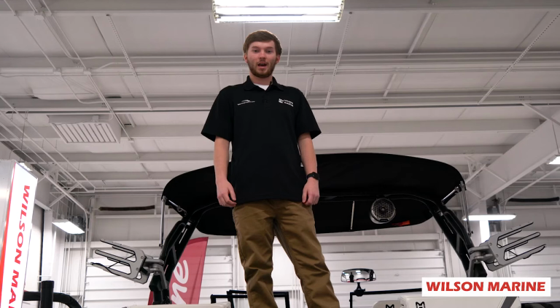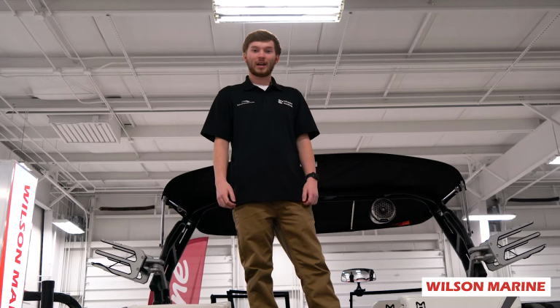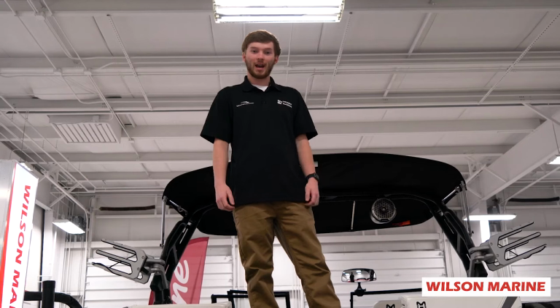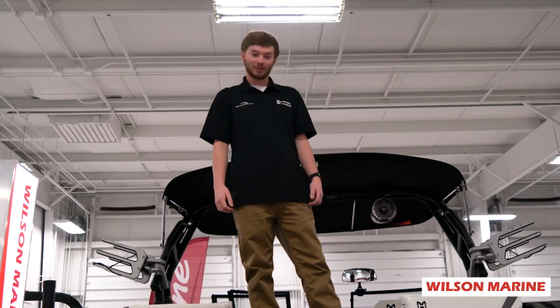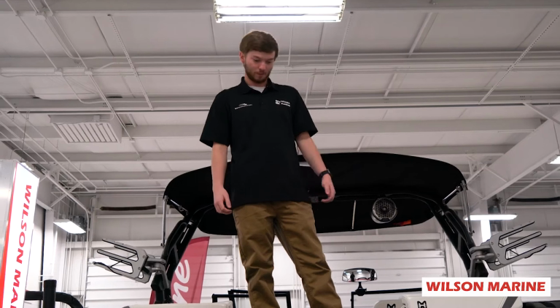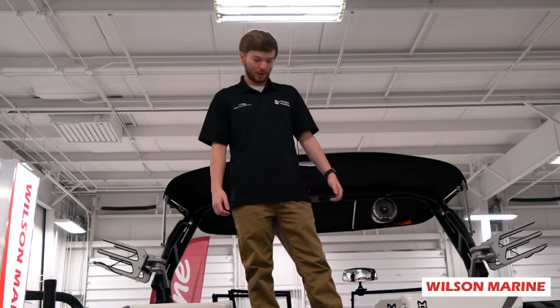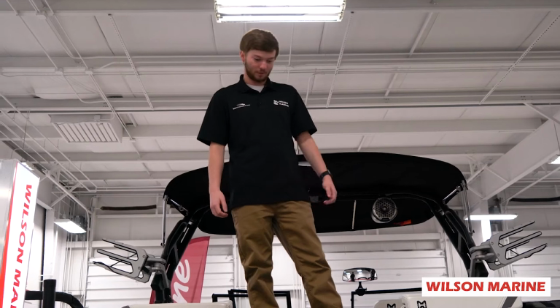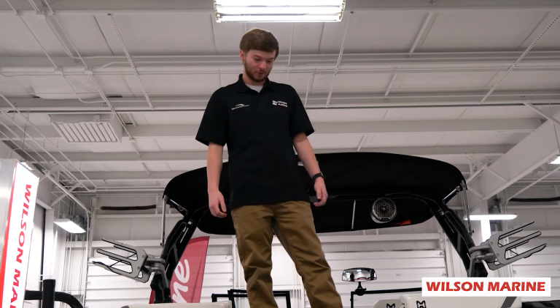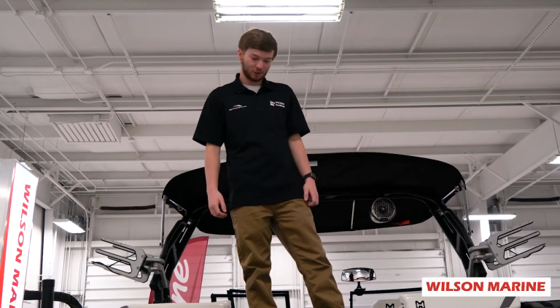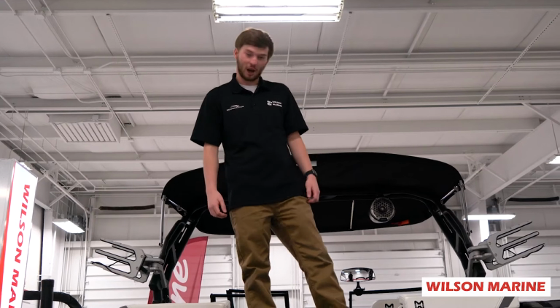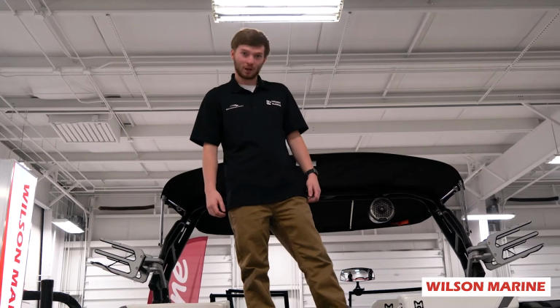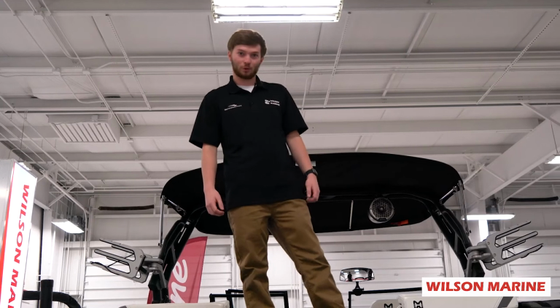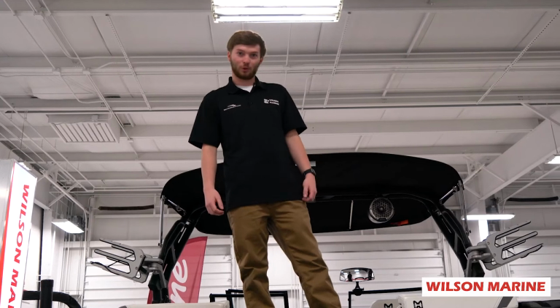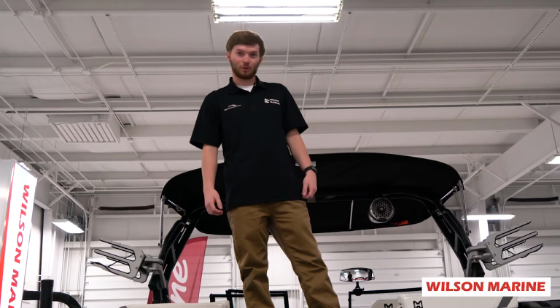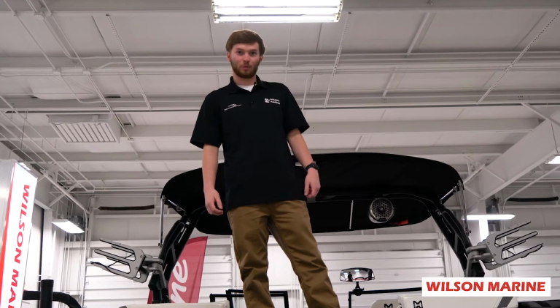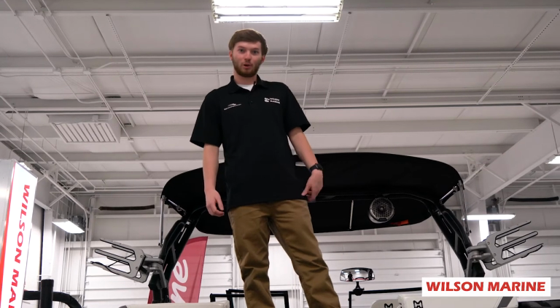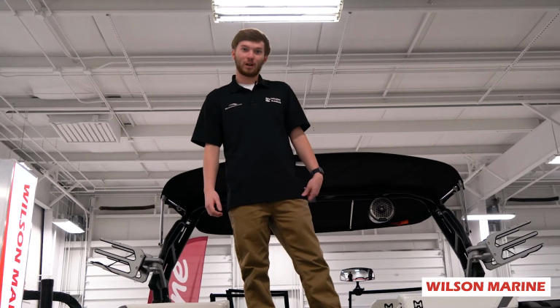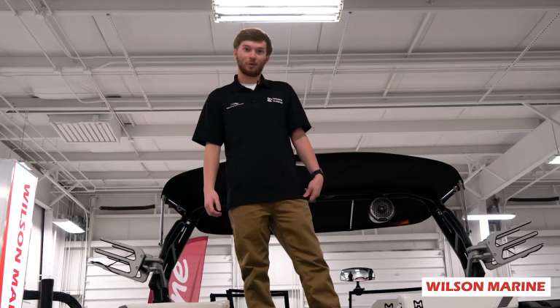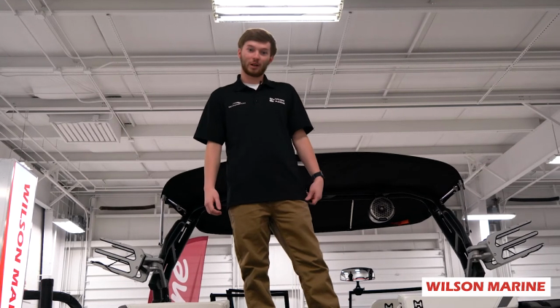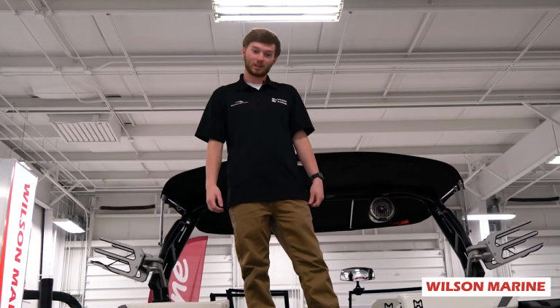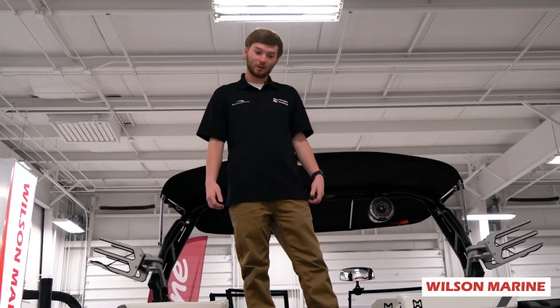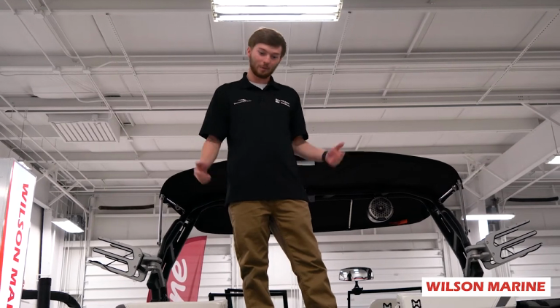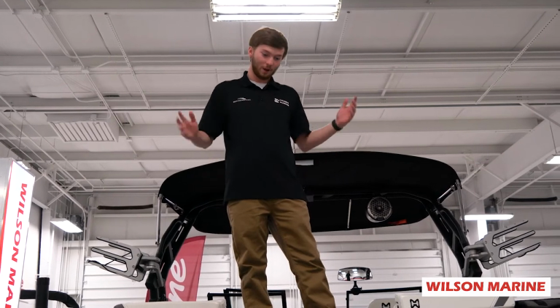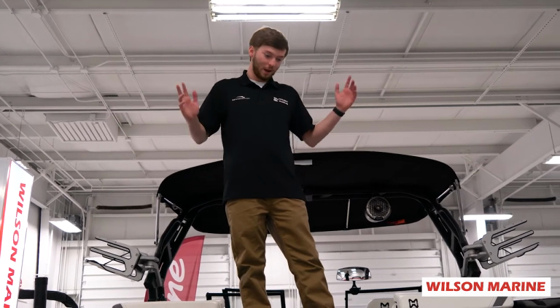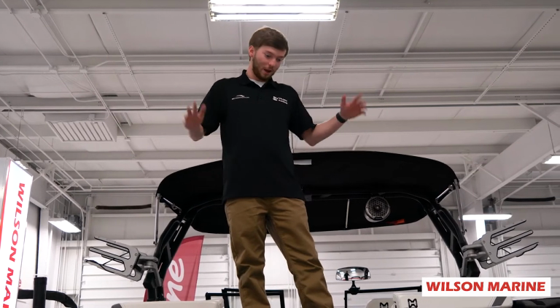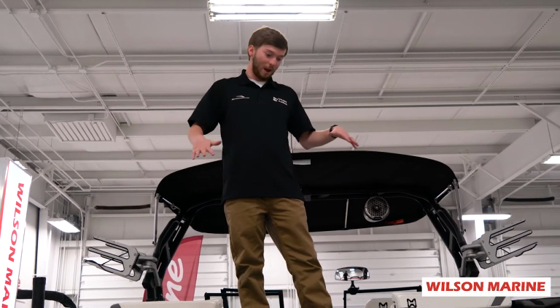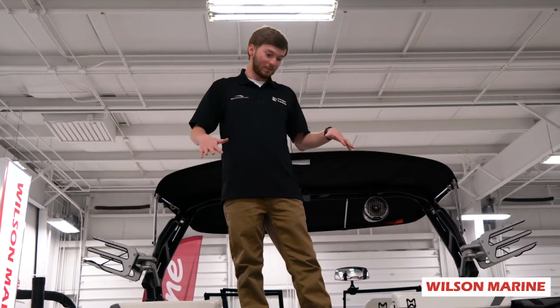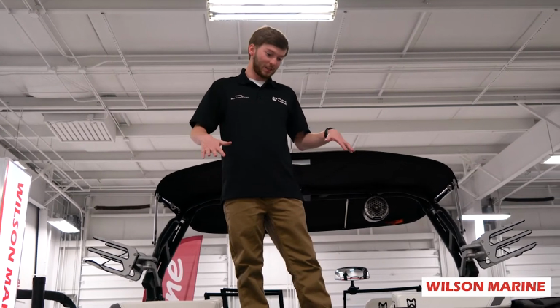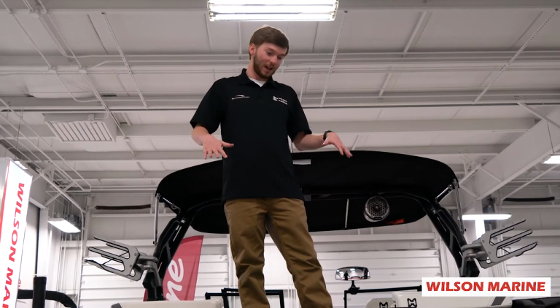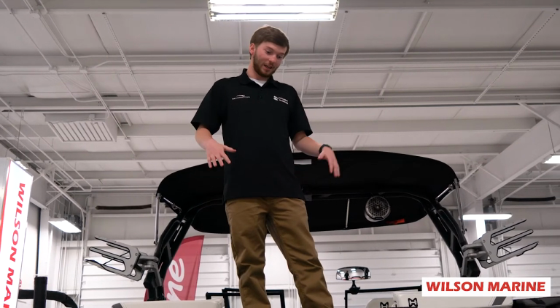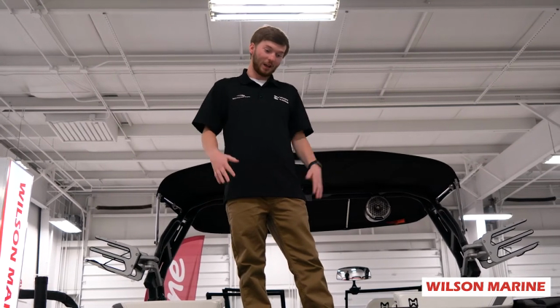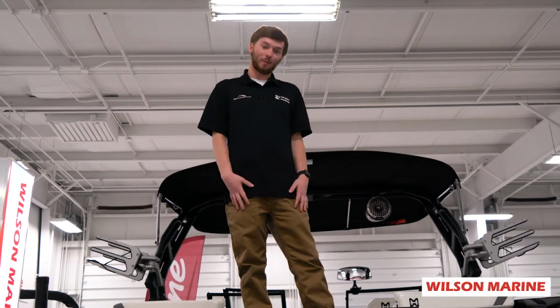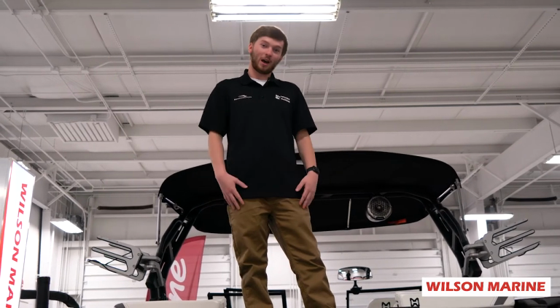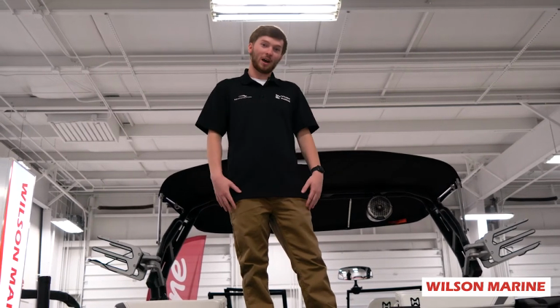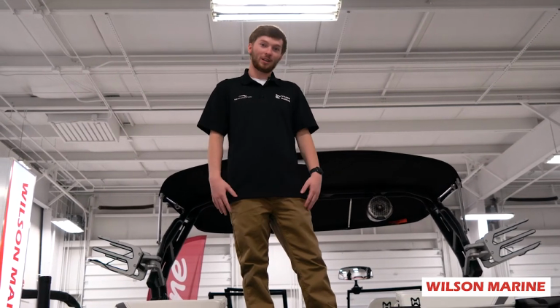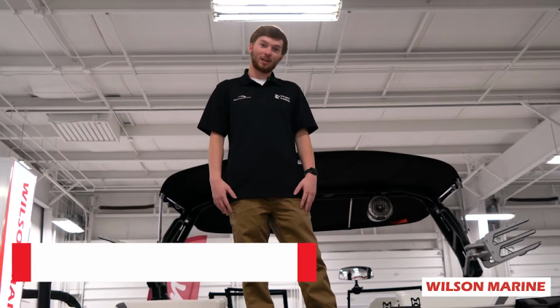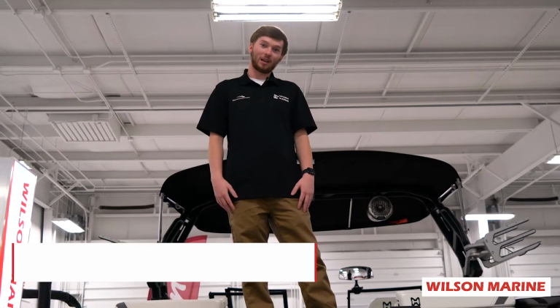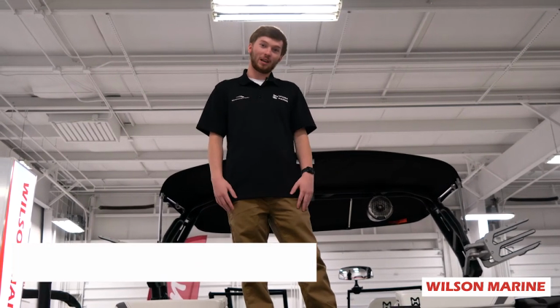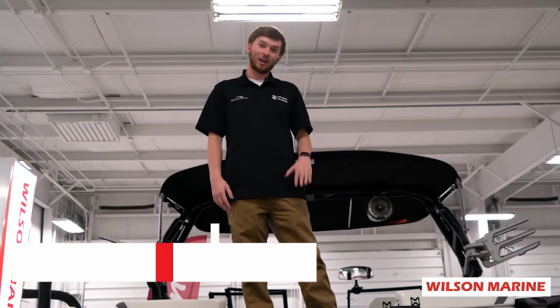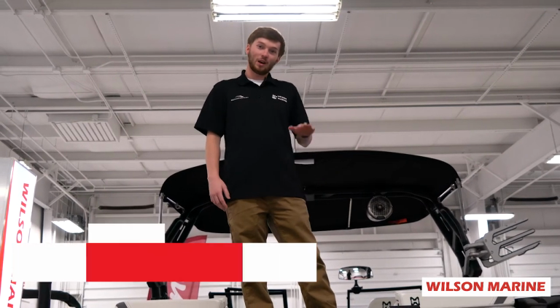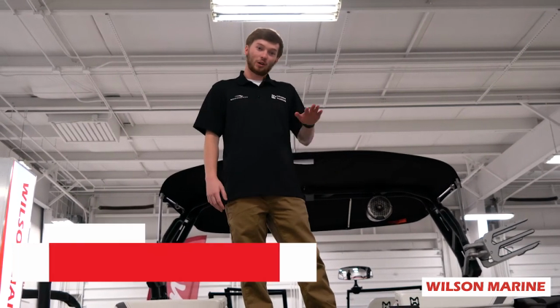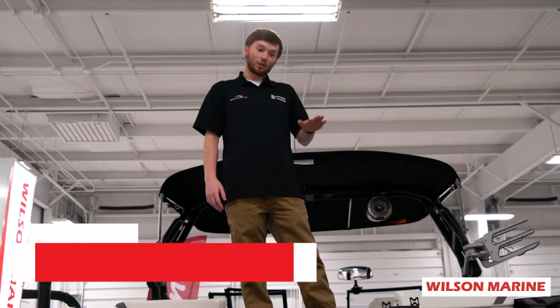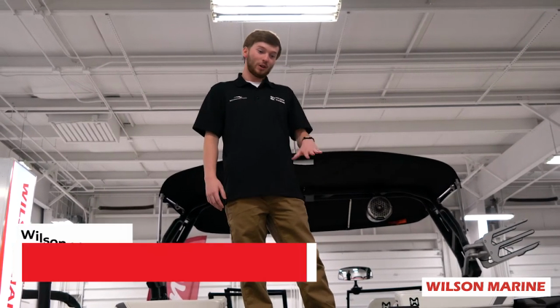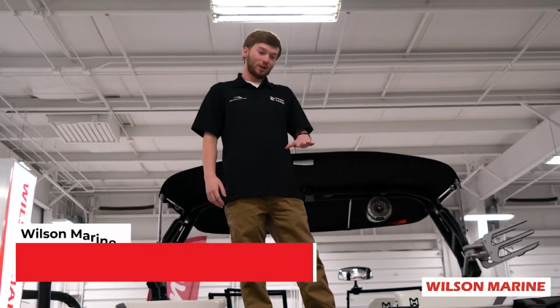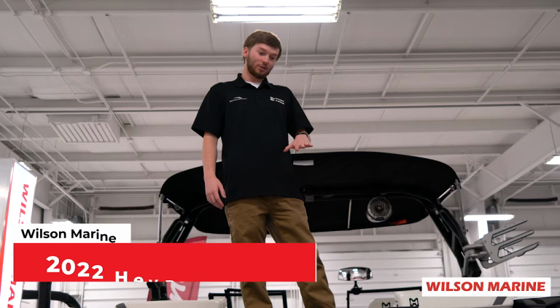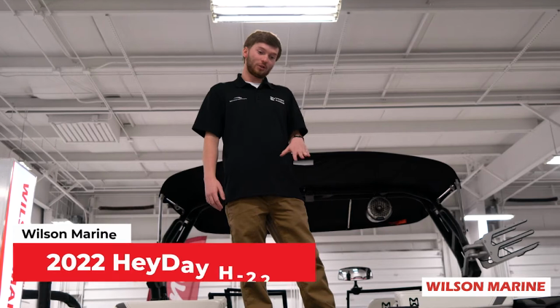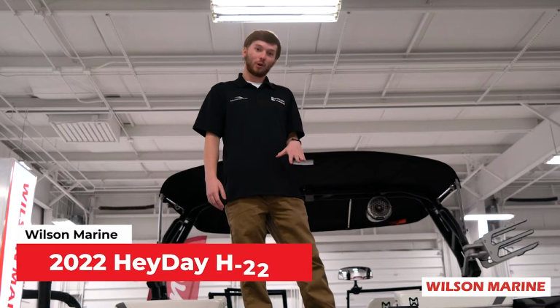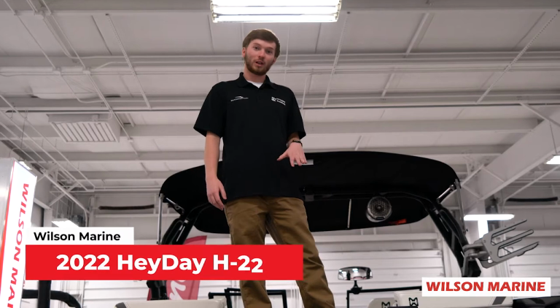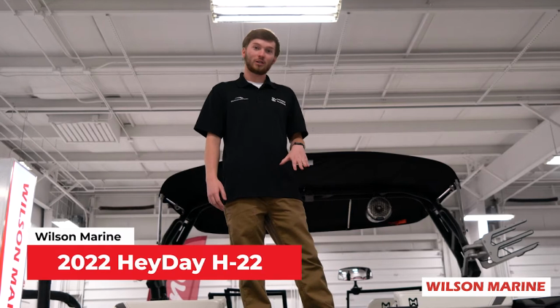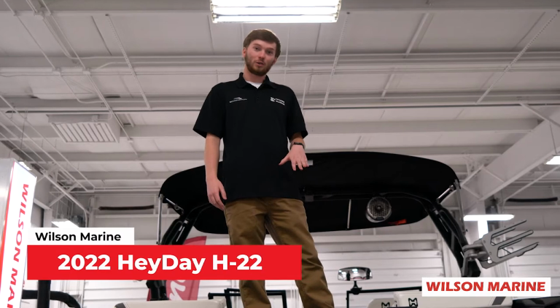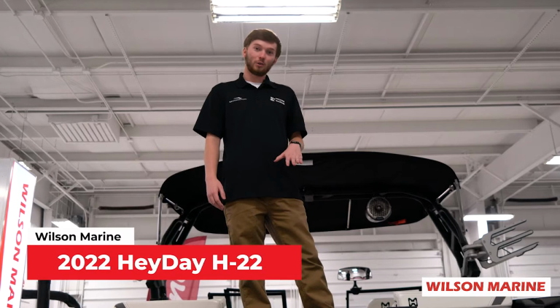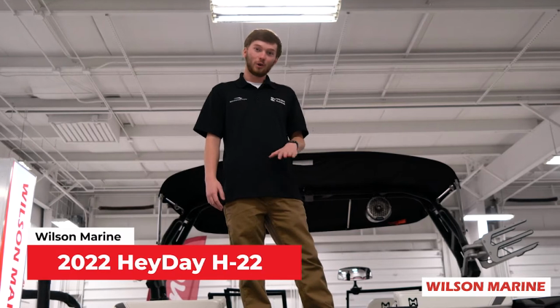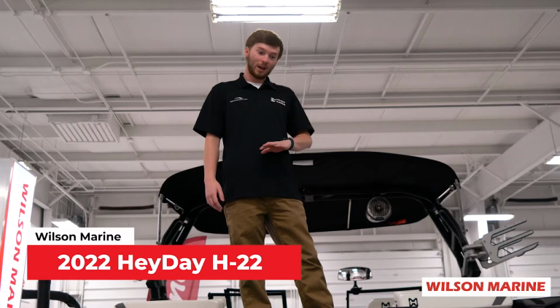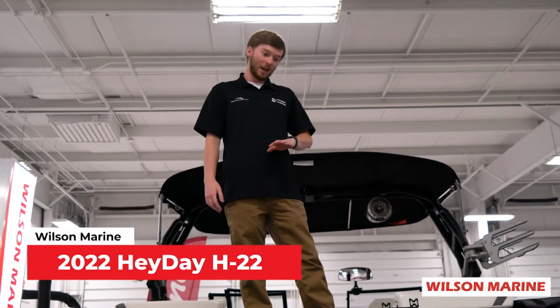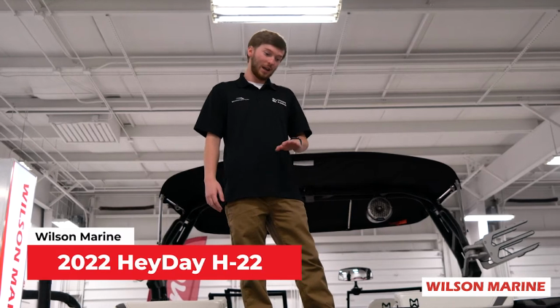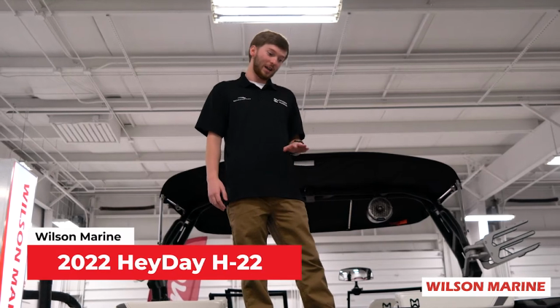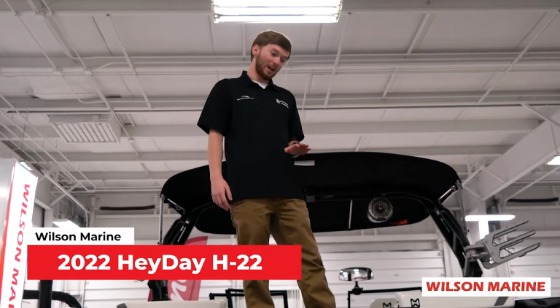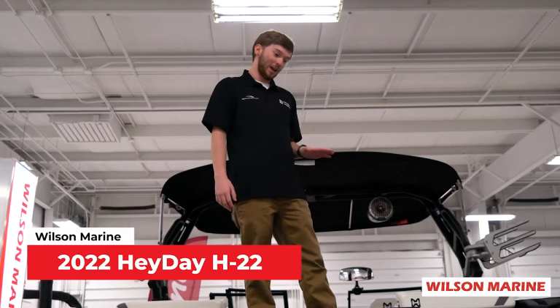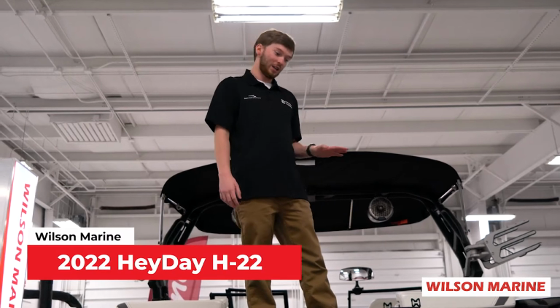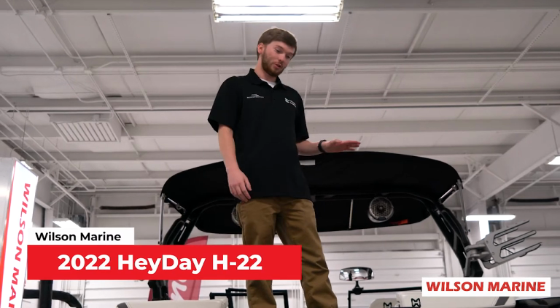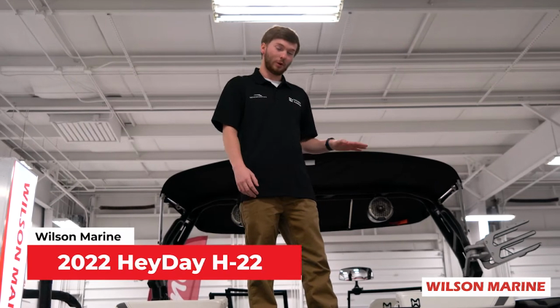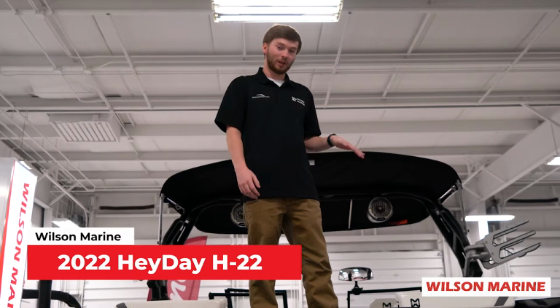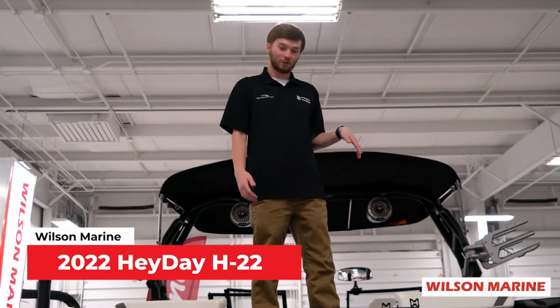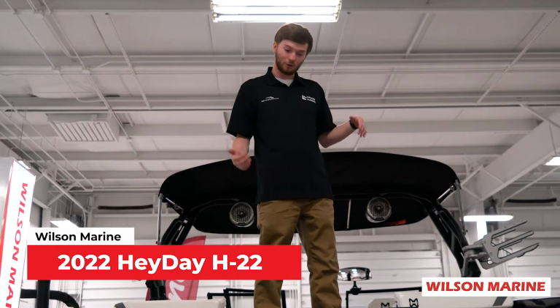Hey guys, my name is Josh with Wilson Marine and Wixom. I'm standing up on the 2022 Heyday H22.